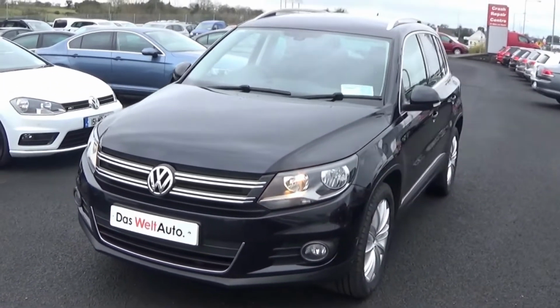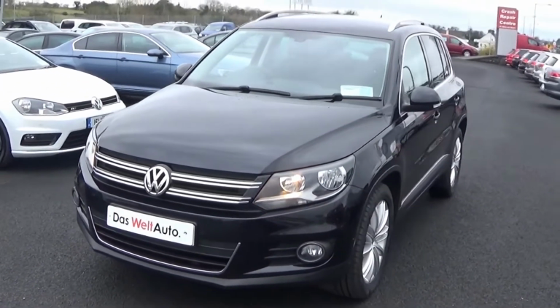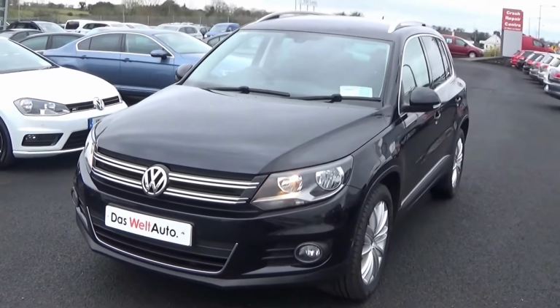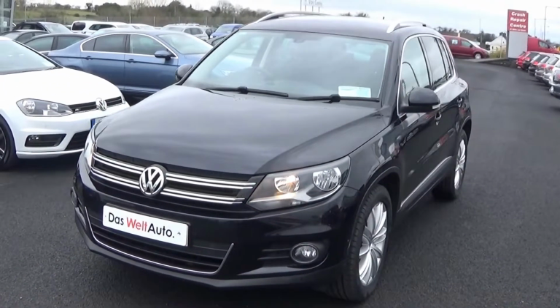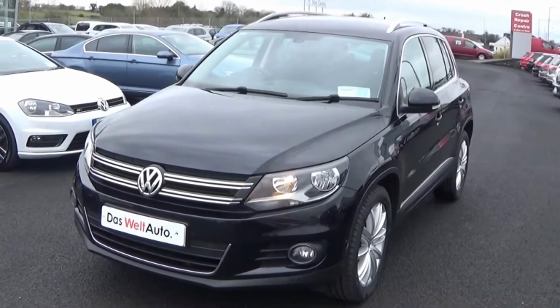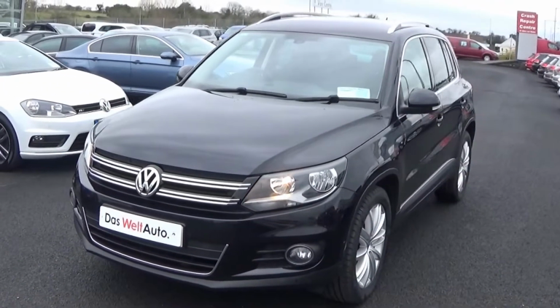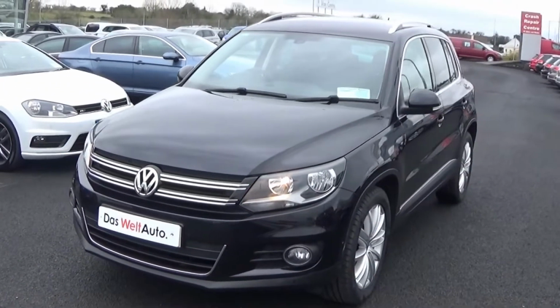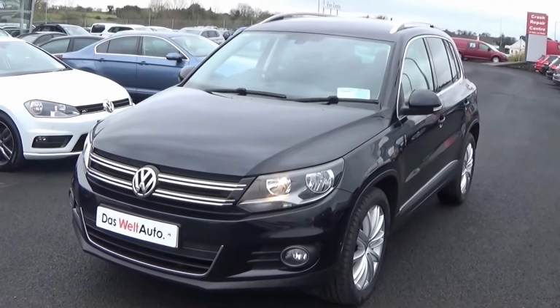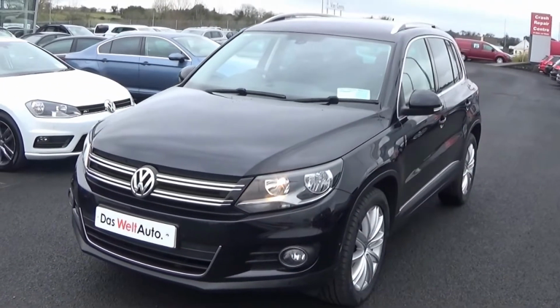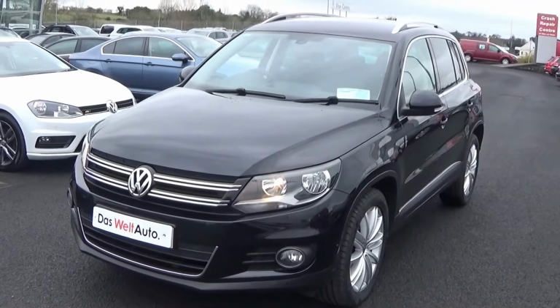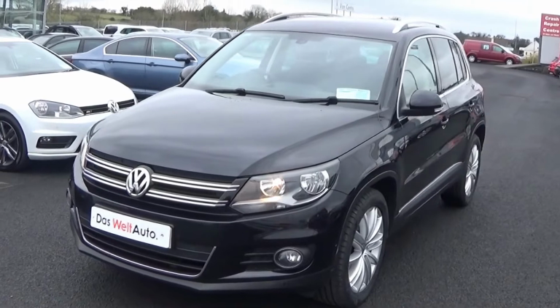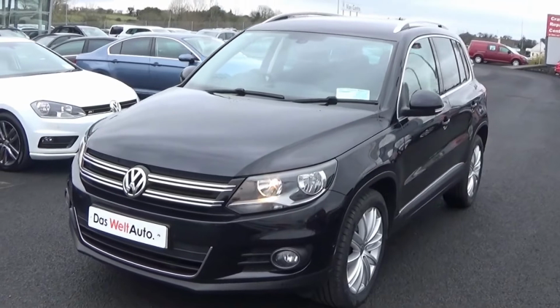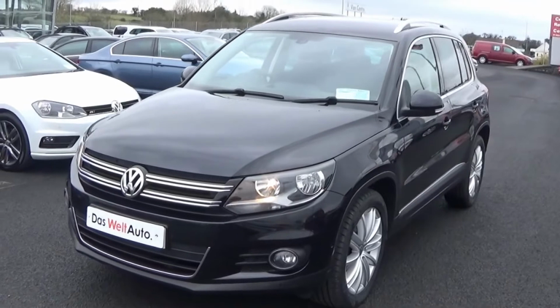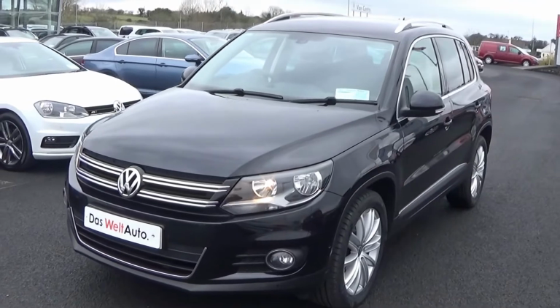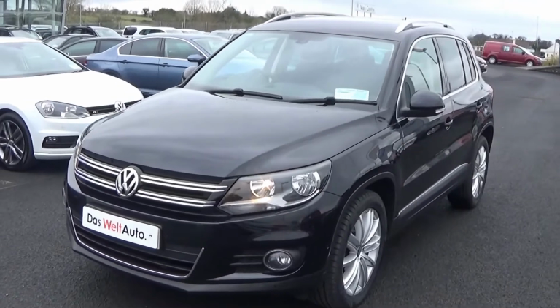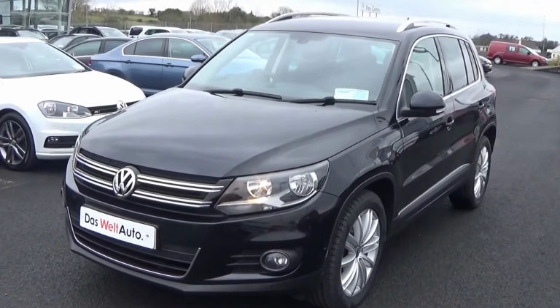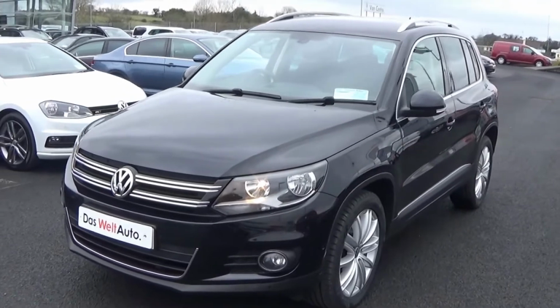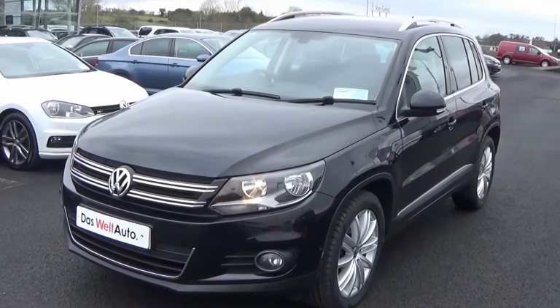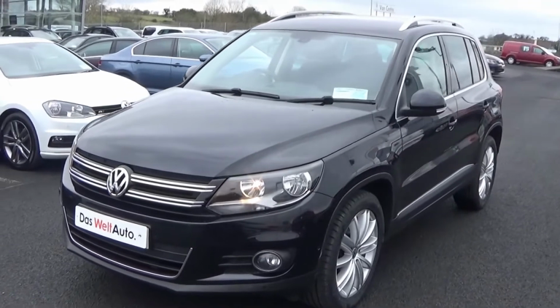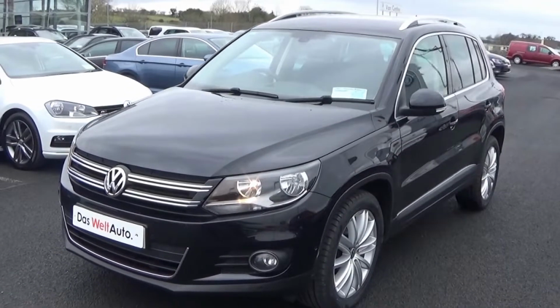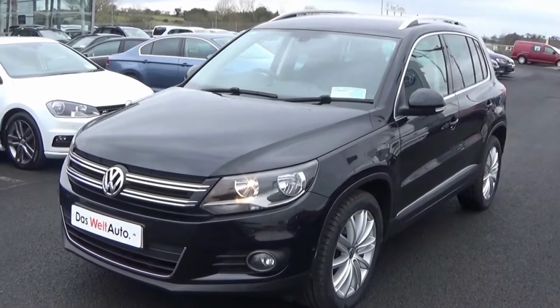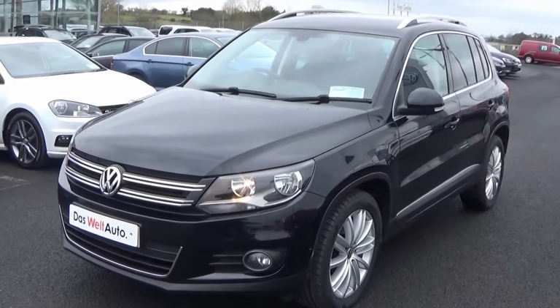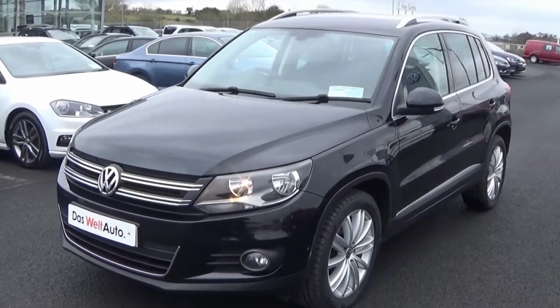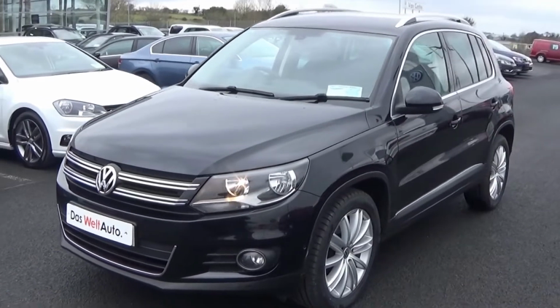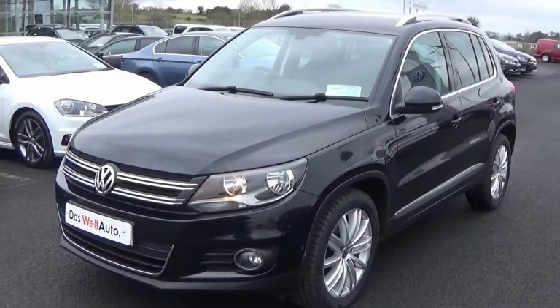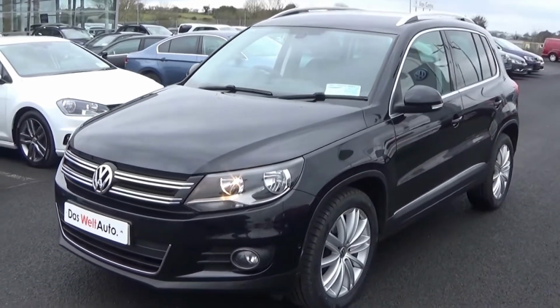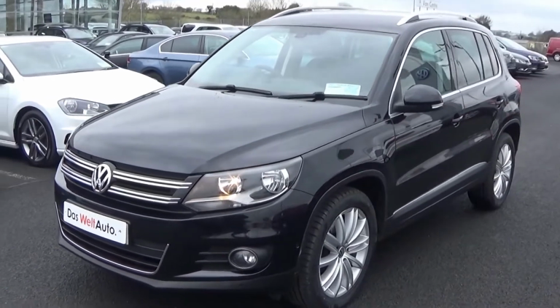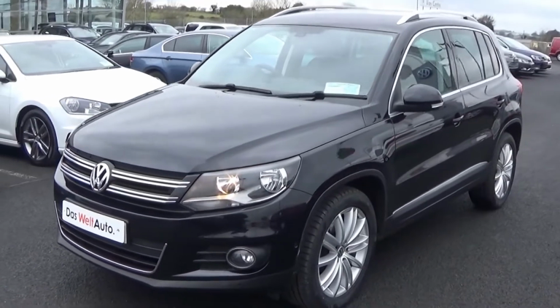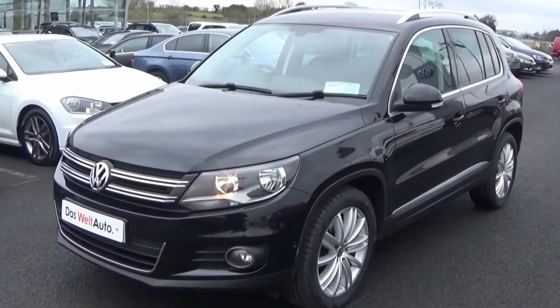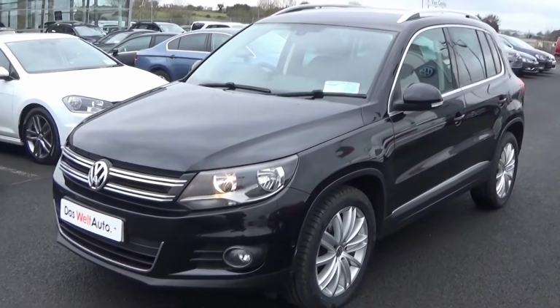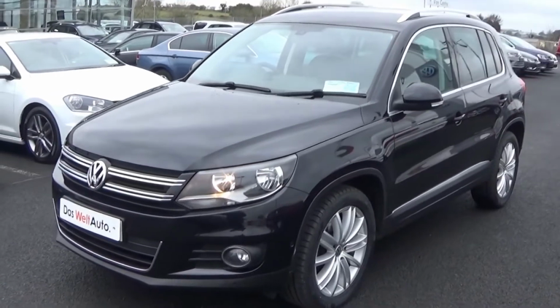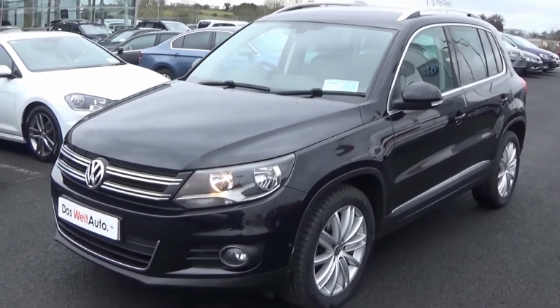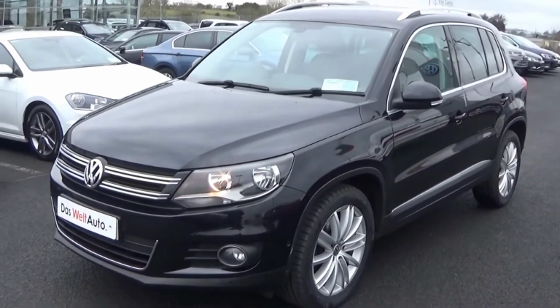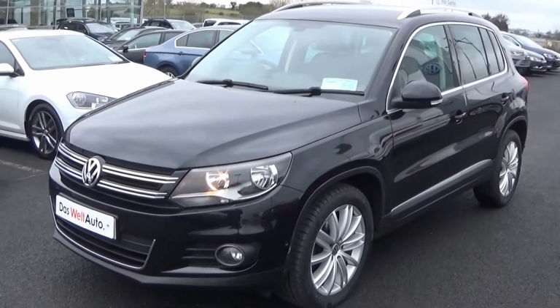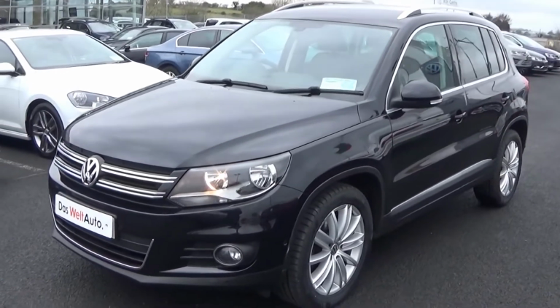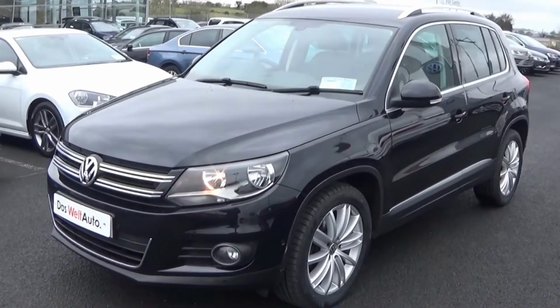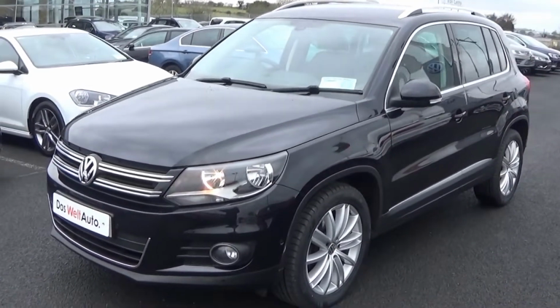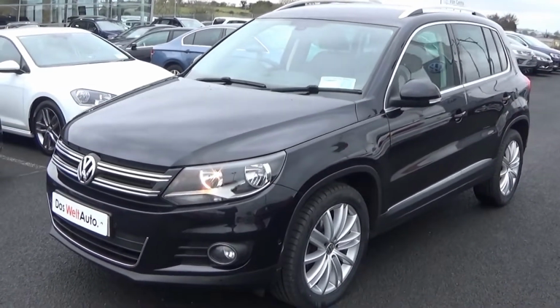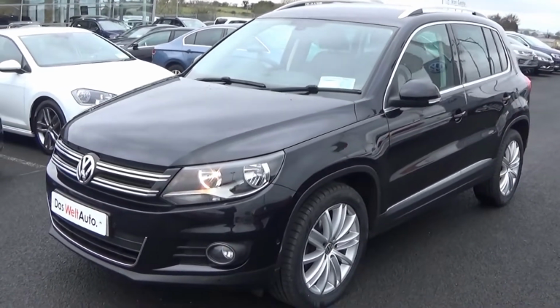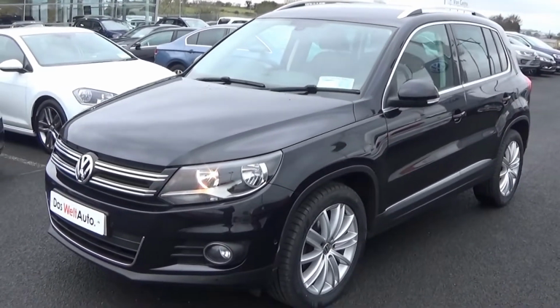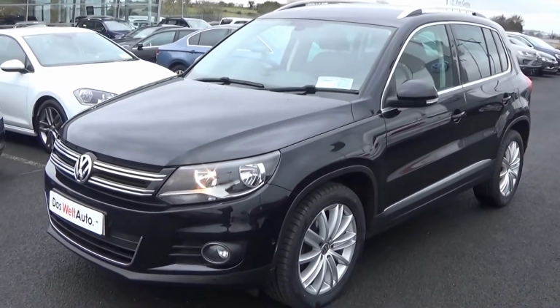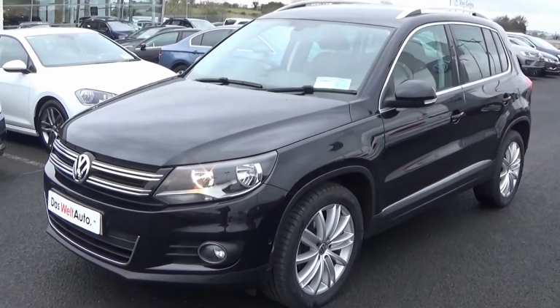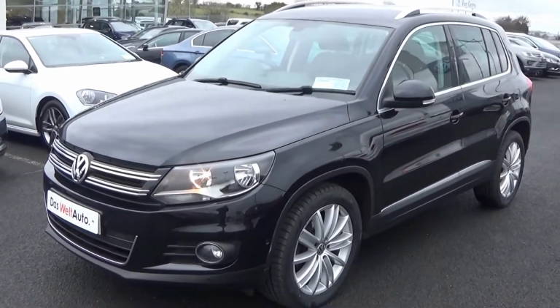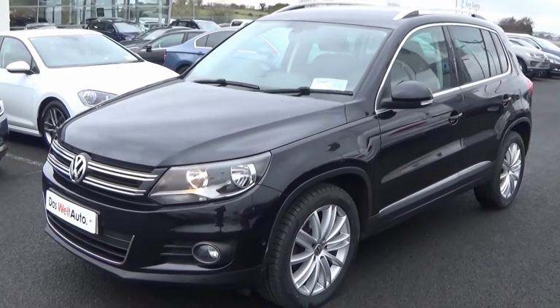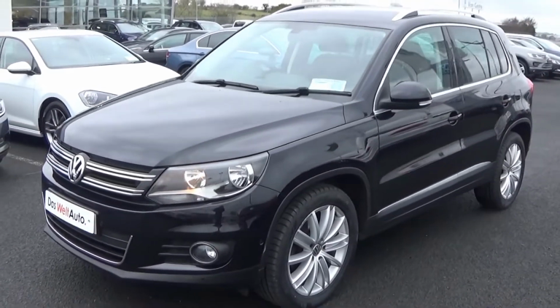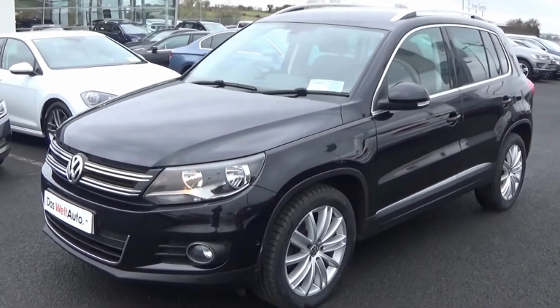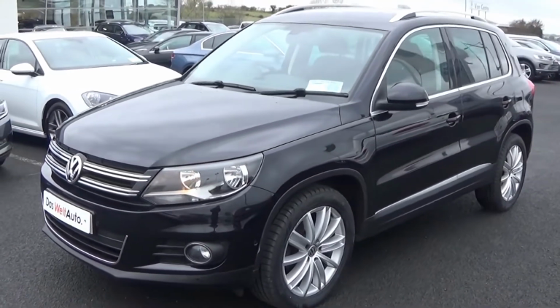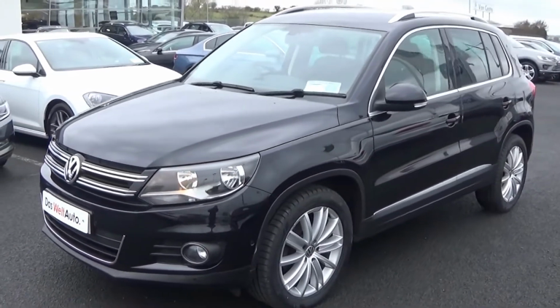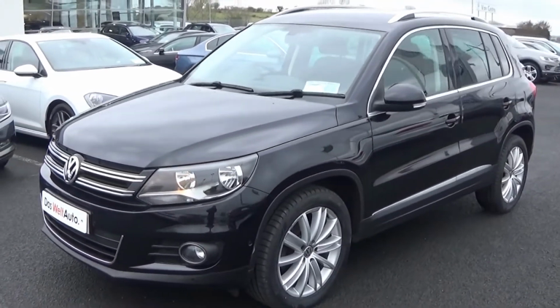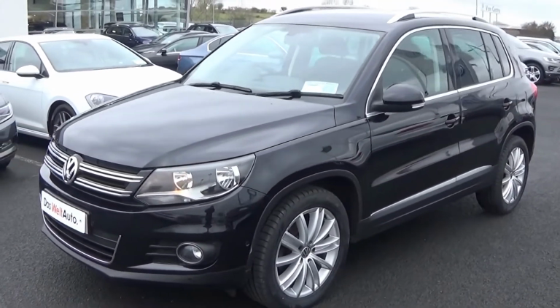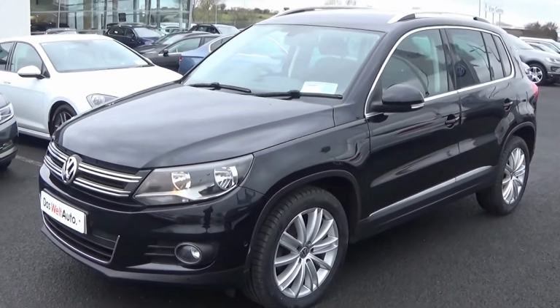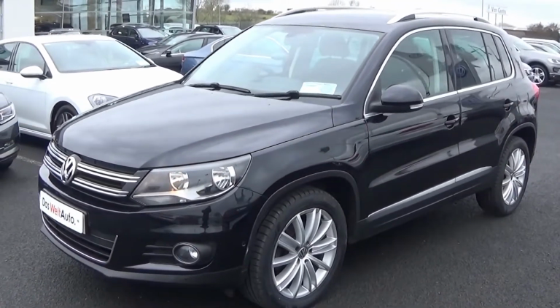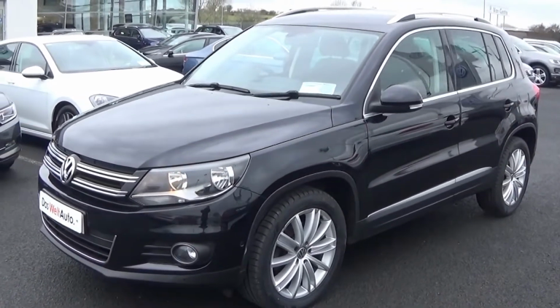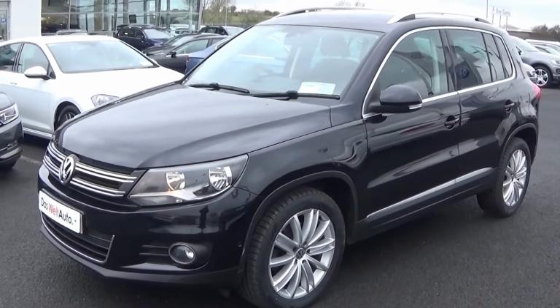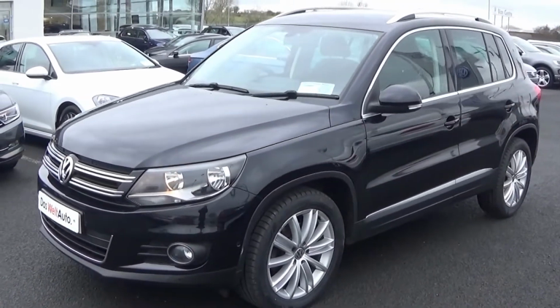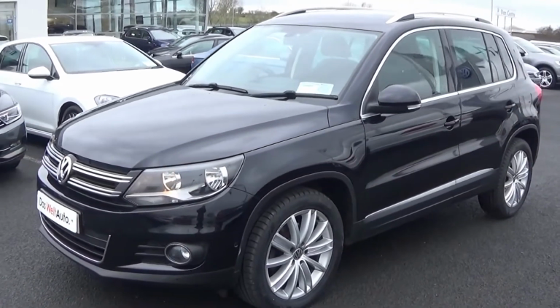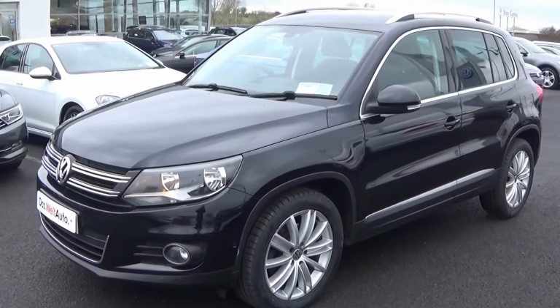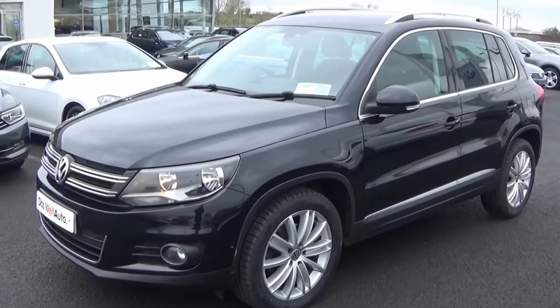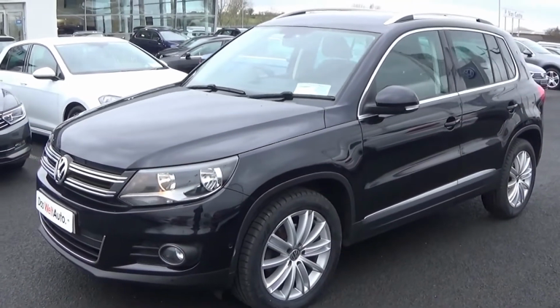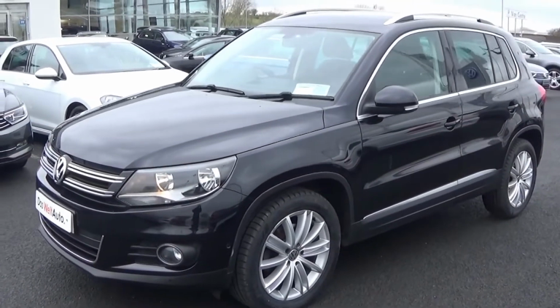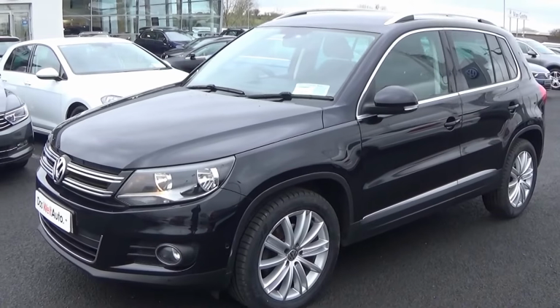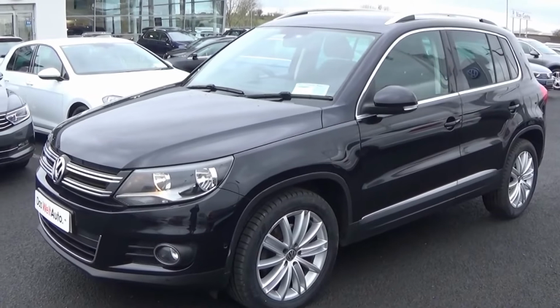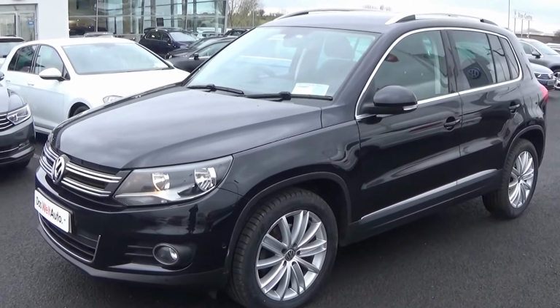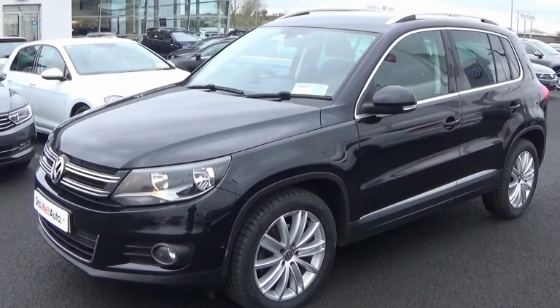Moving swiftly on, we have the daytime running lights, front parking sensors, and of course your round circular front fogs on offer below, and your lower front bumper for additional safety.